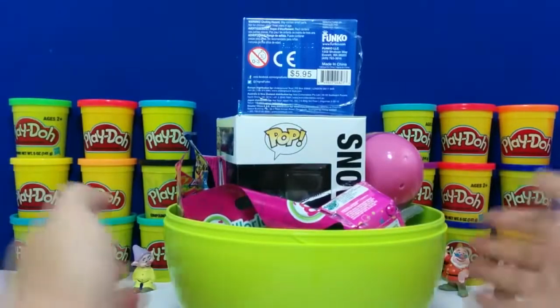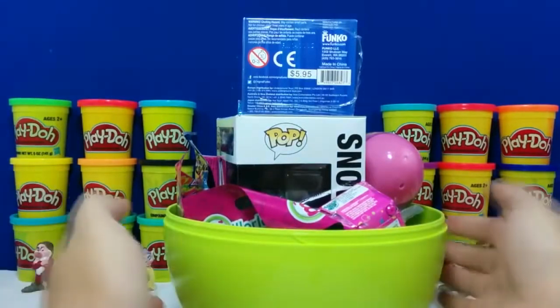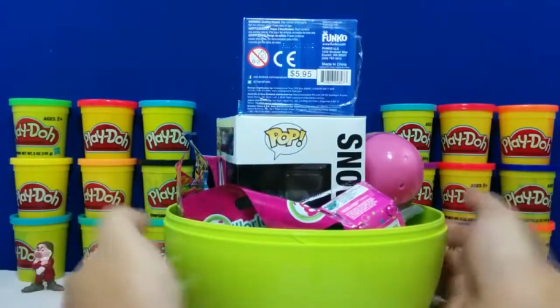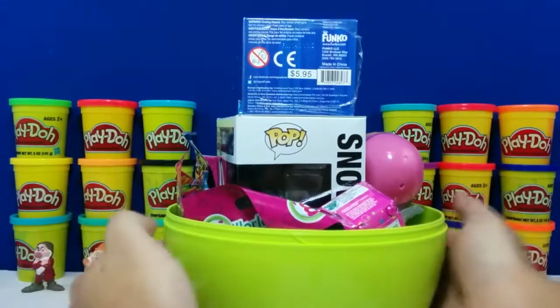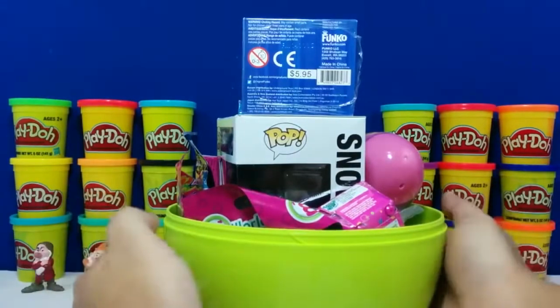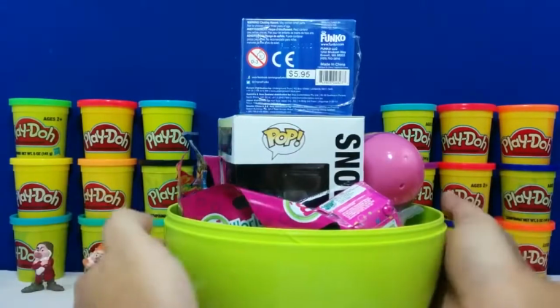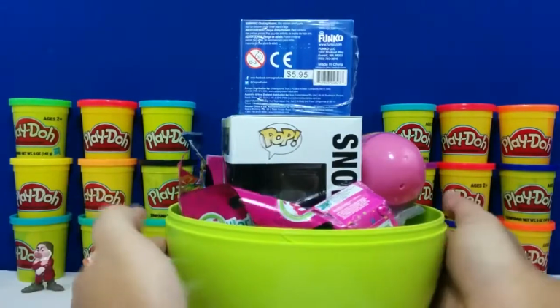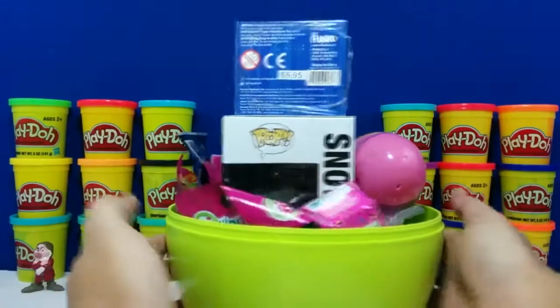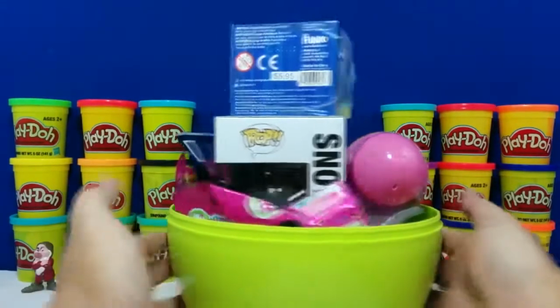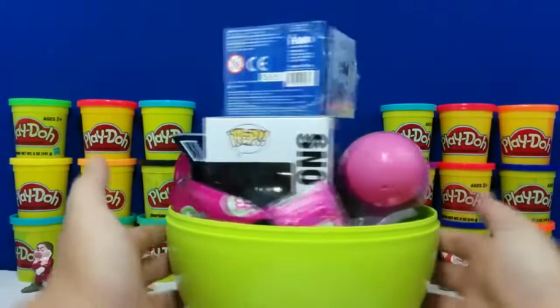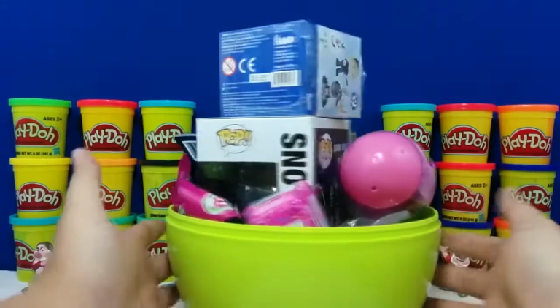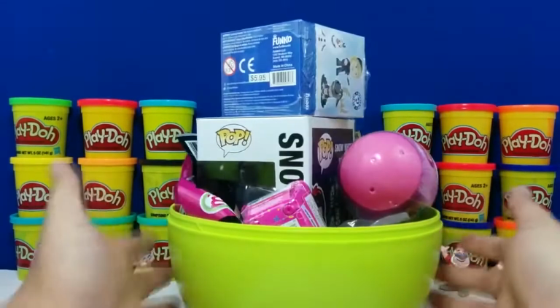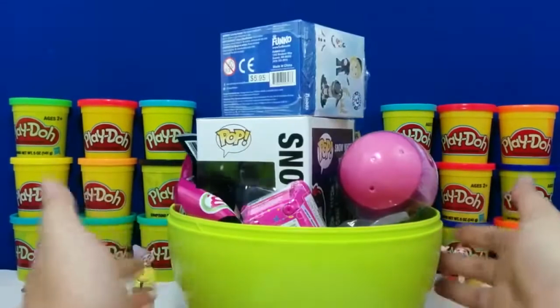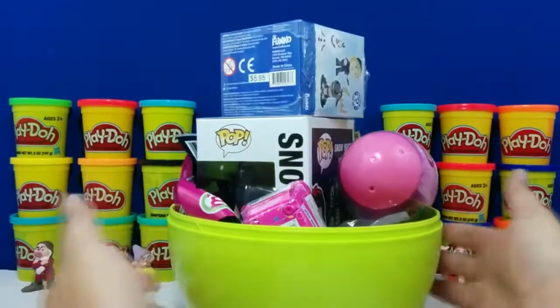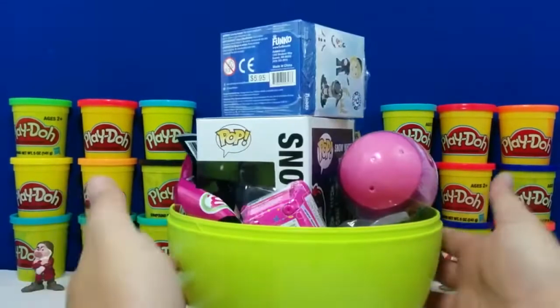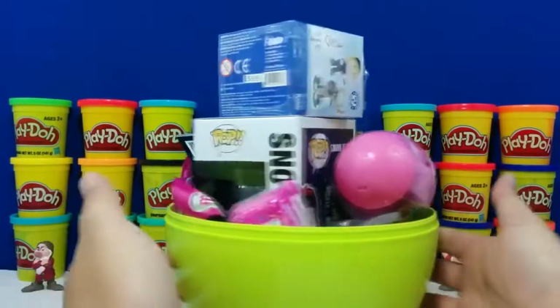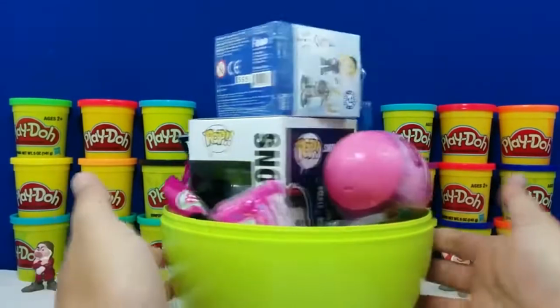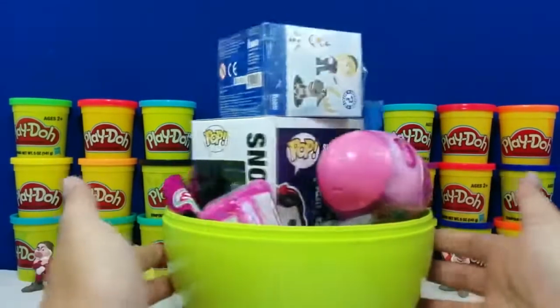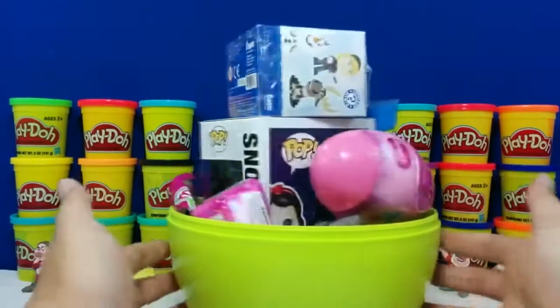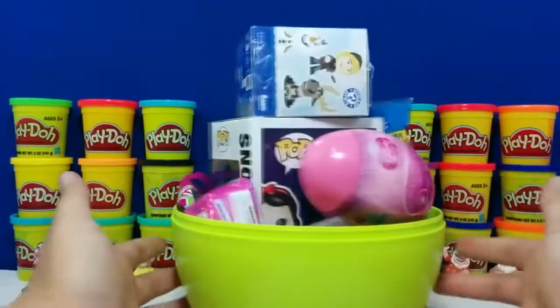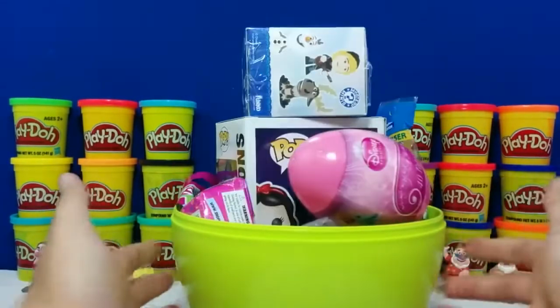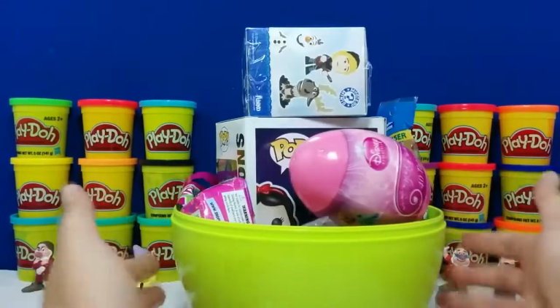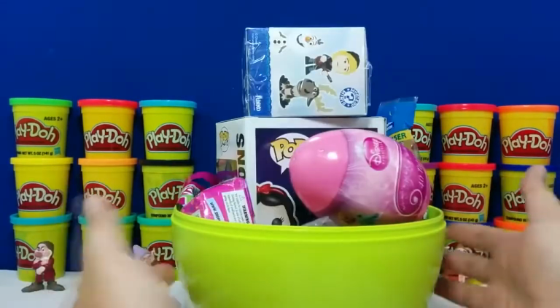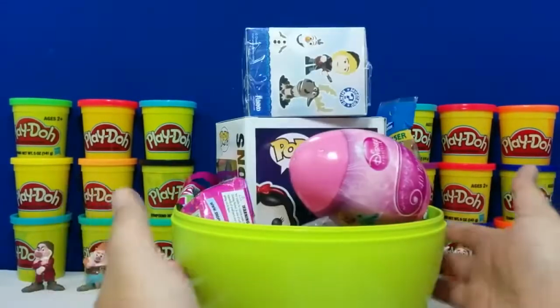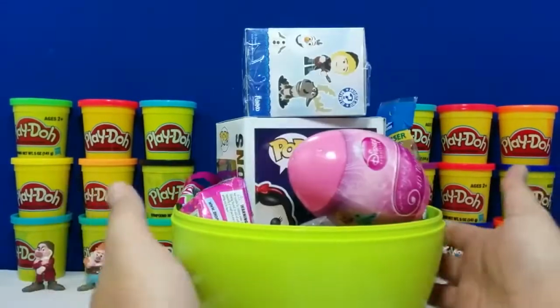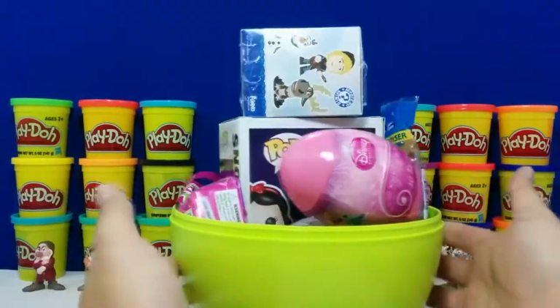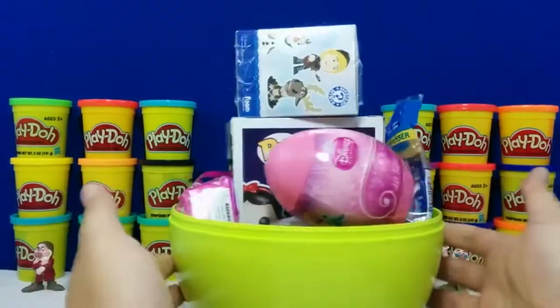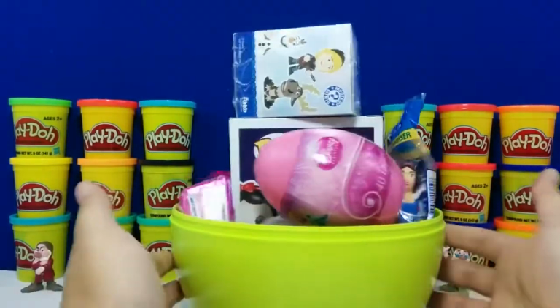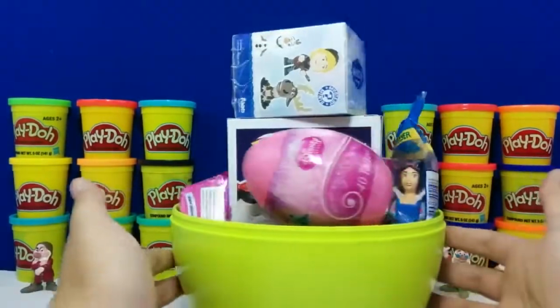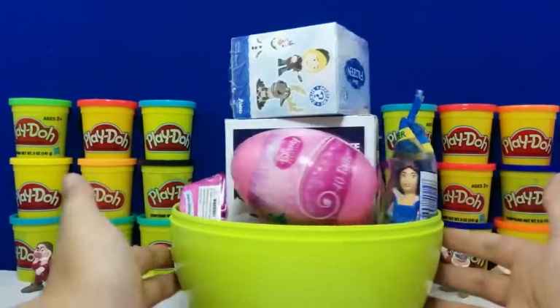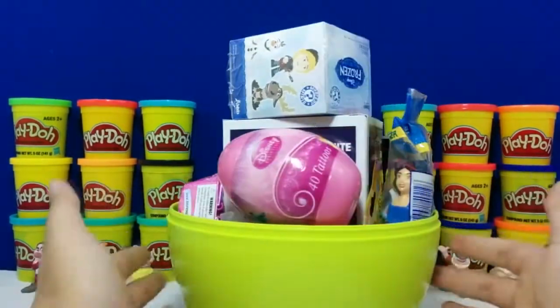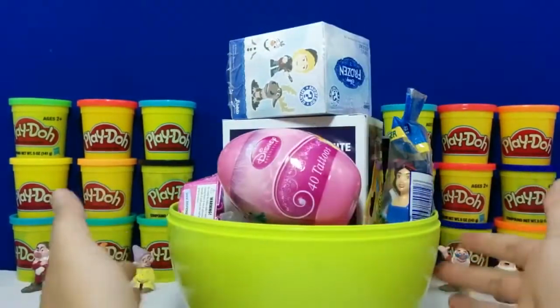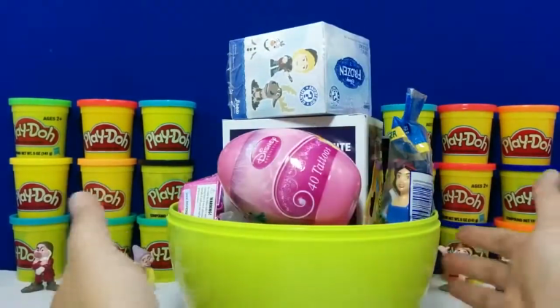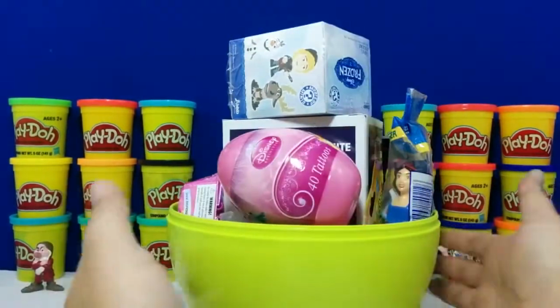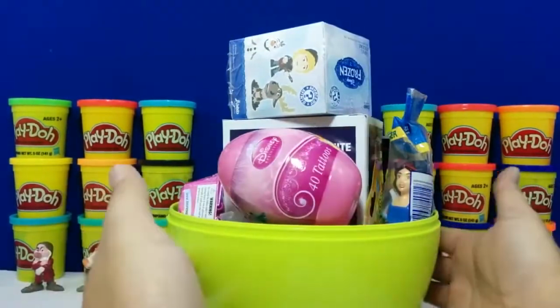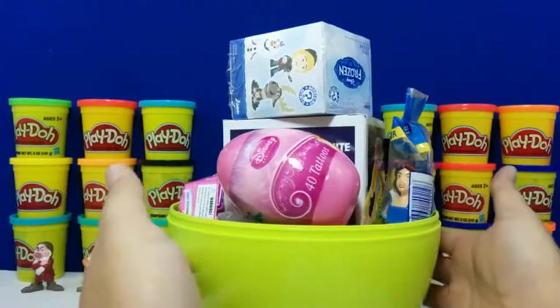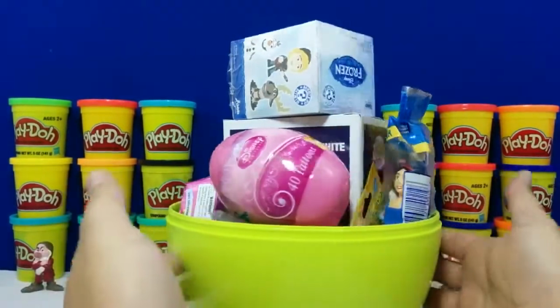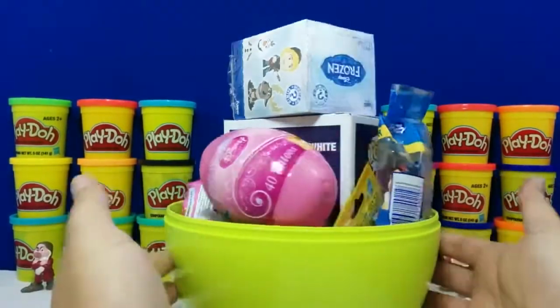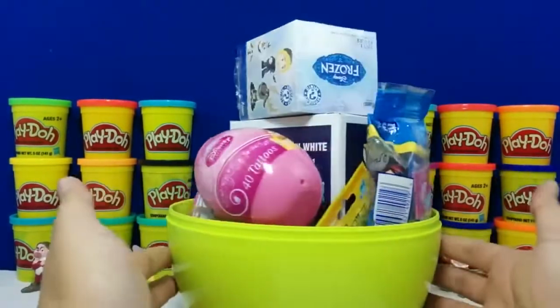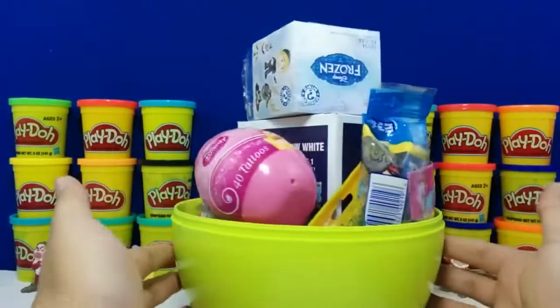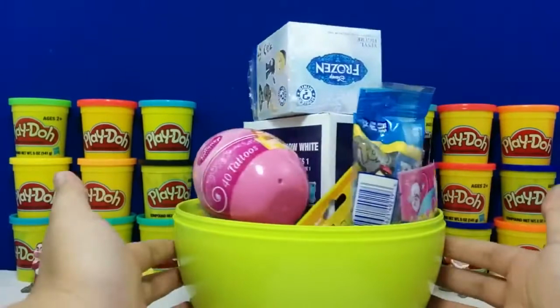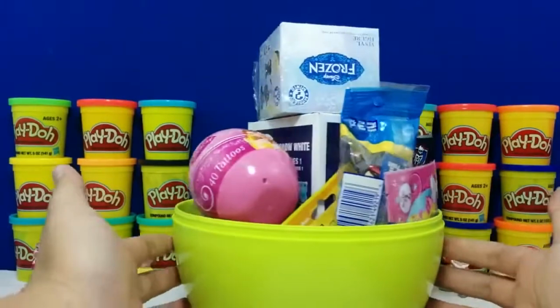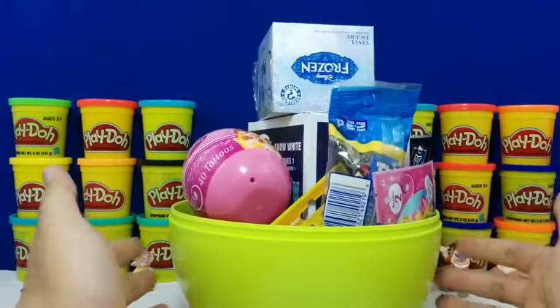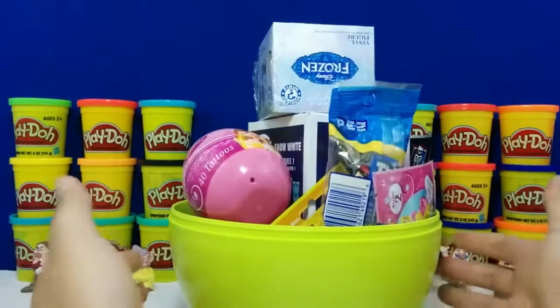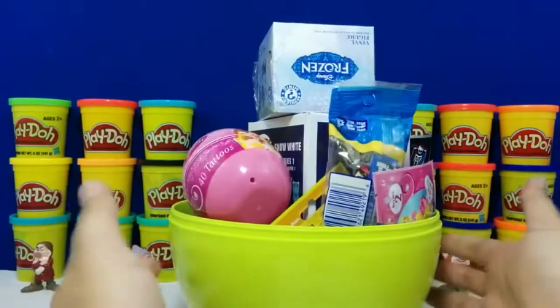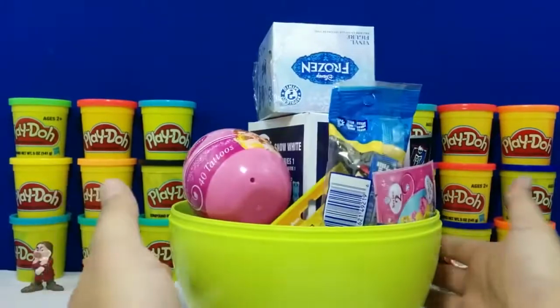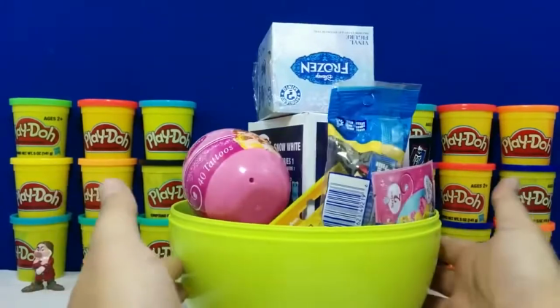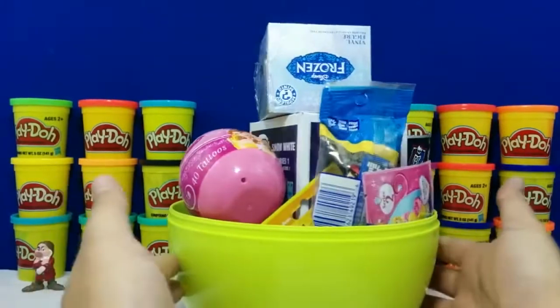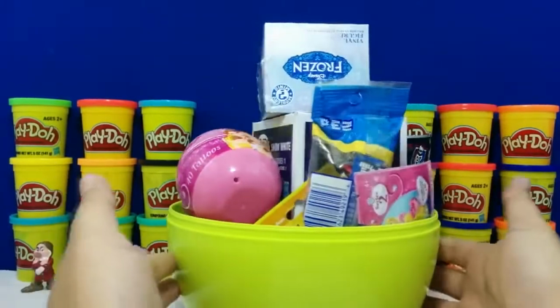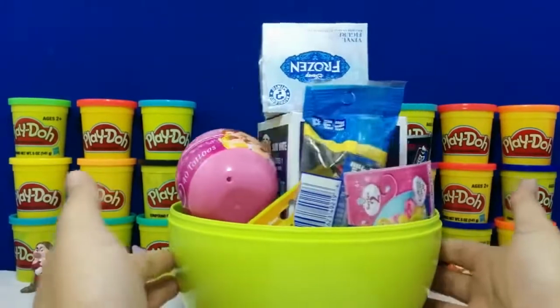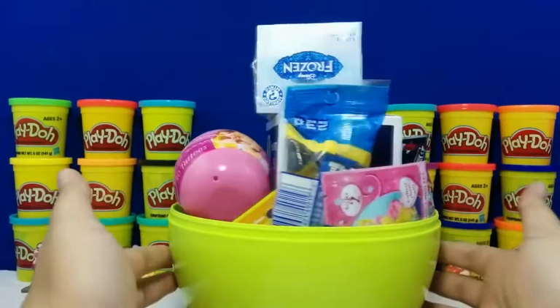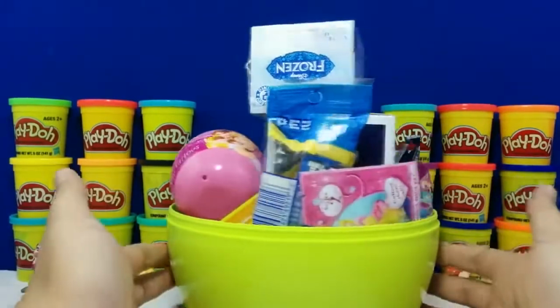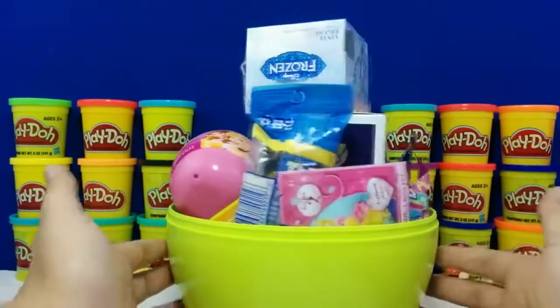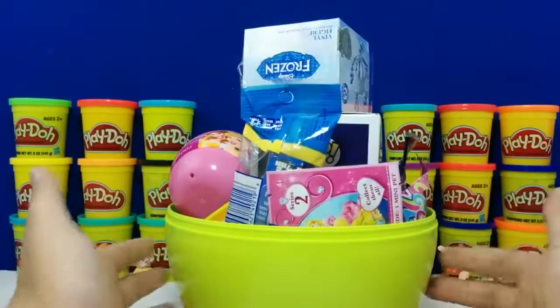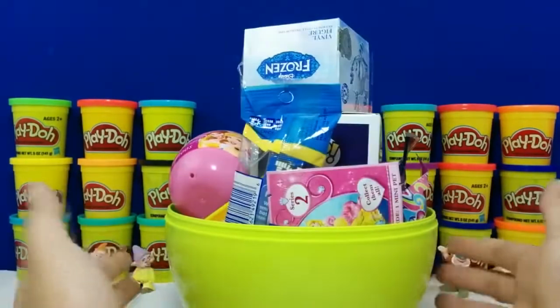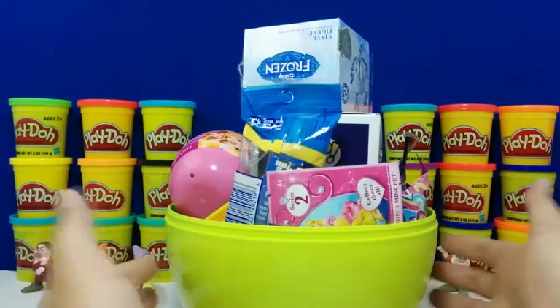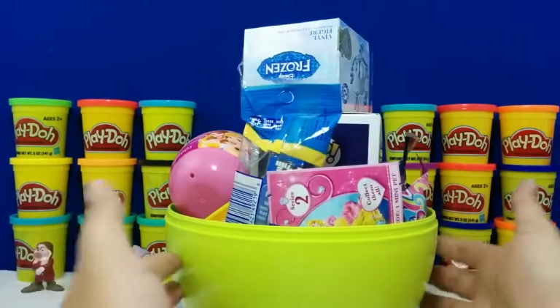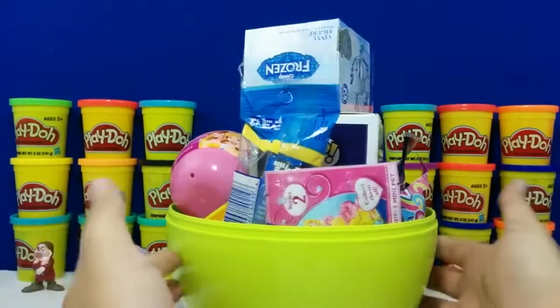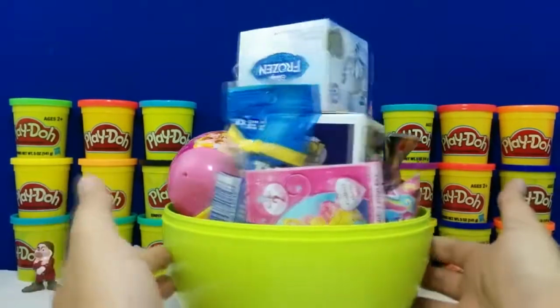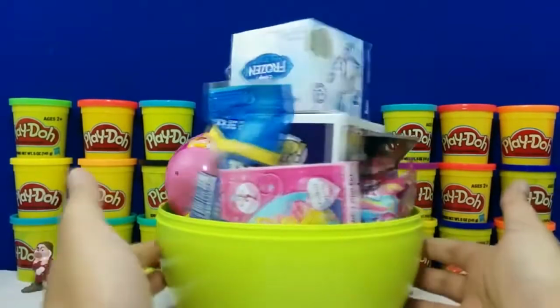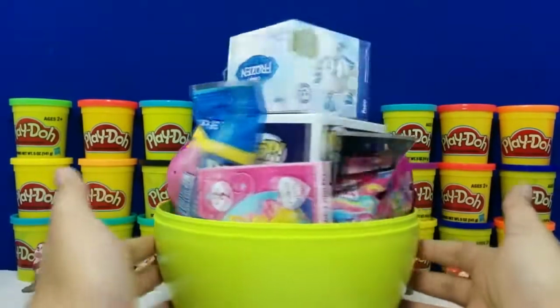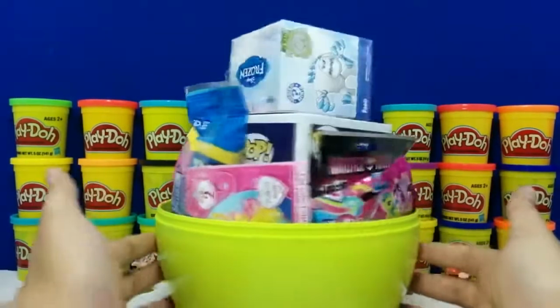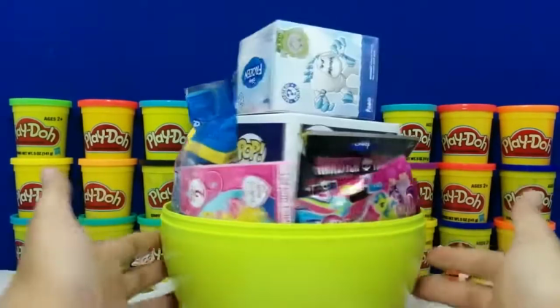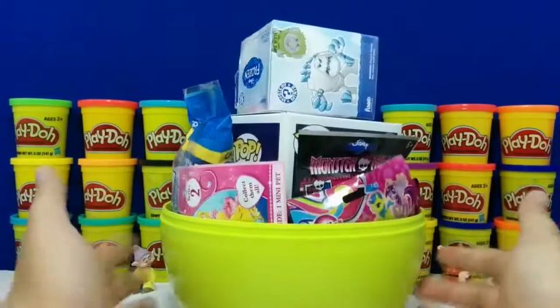Can you see all that? We've got a couple Pops, a couple more eggs for tattoos, and Pez.